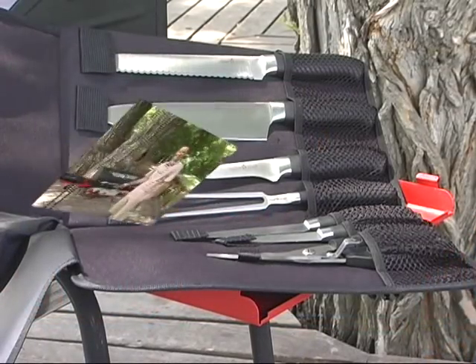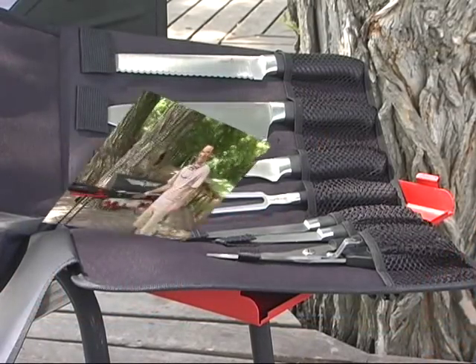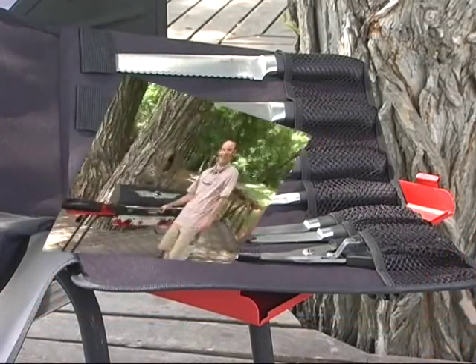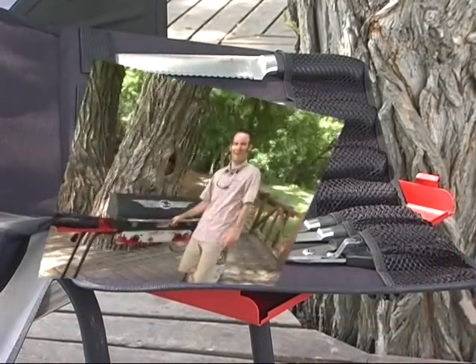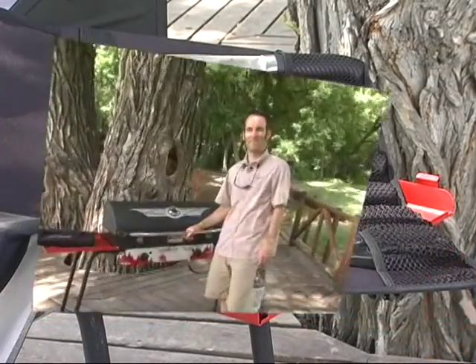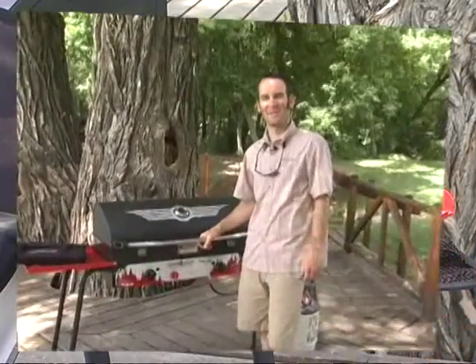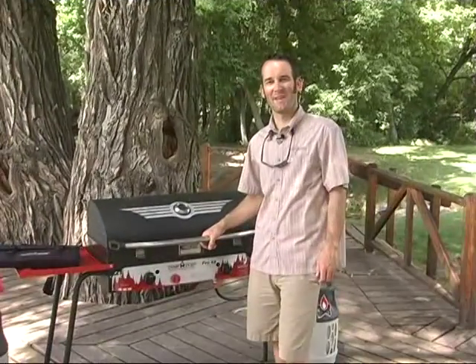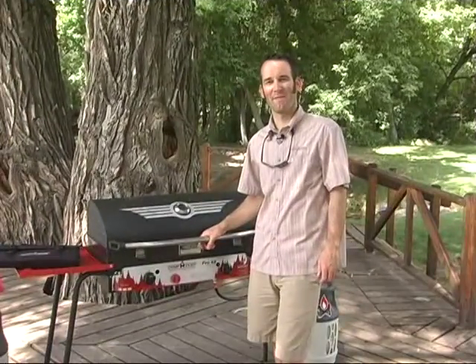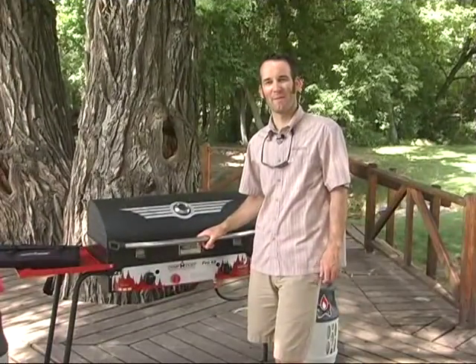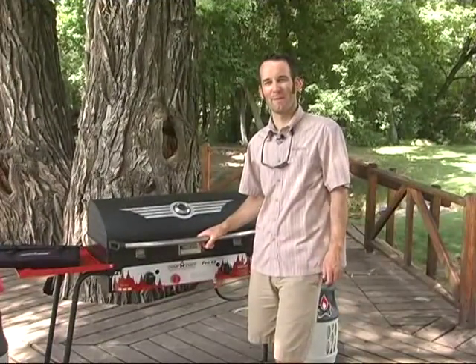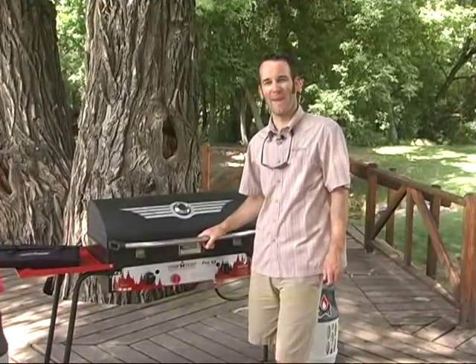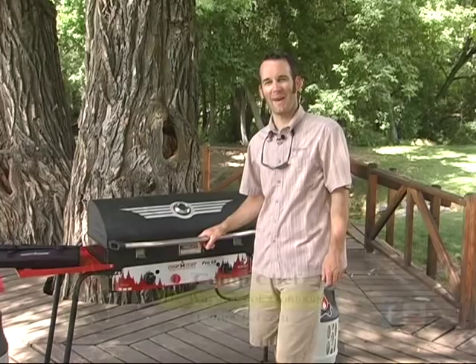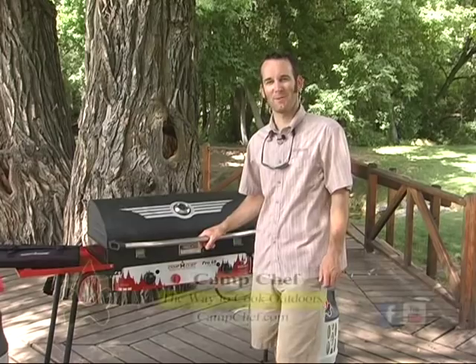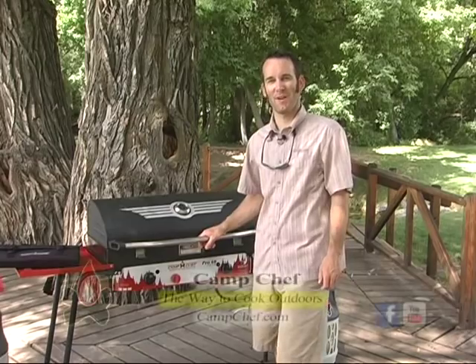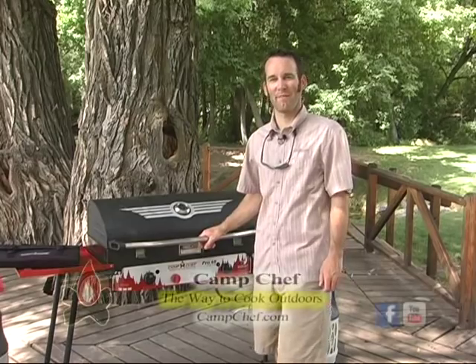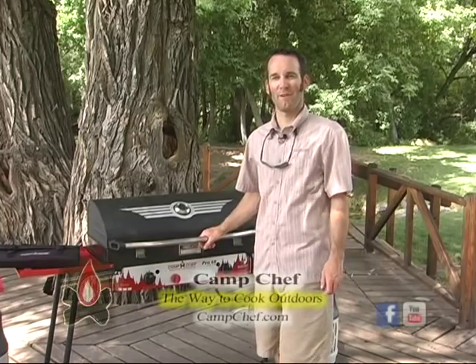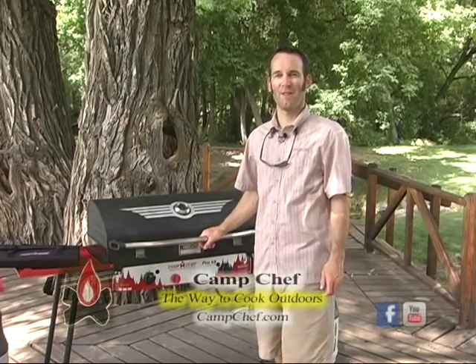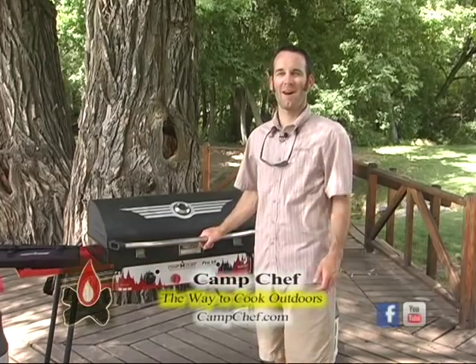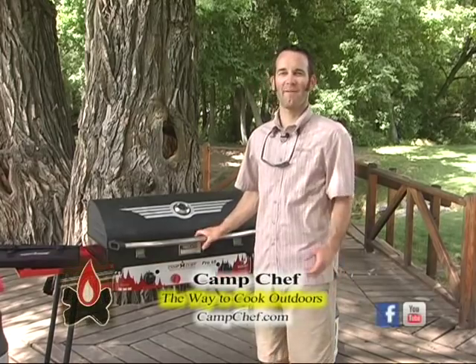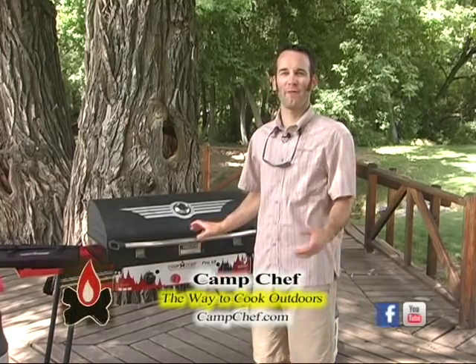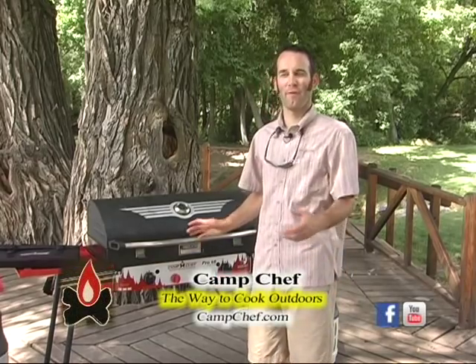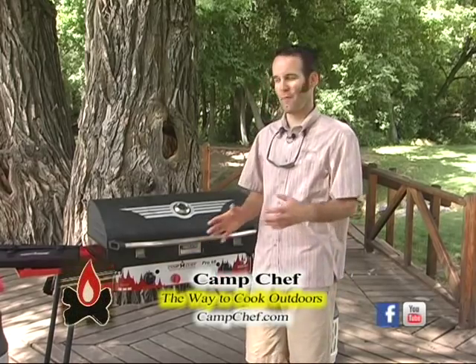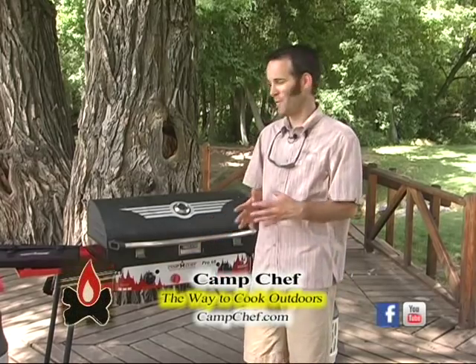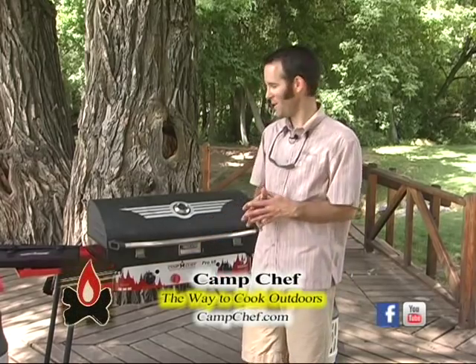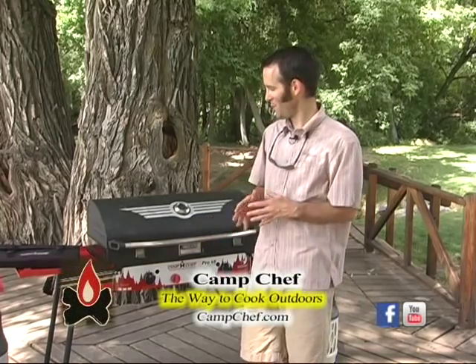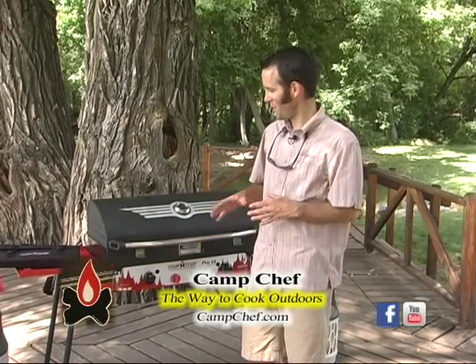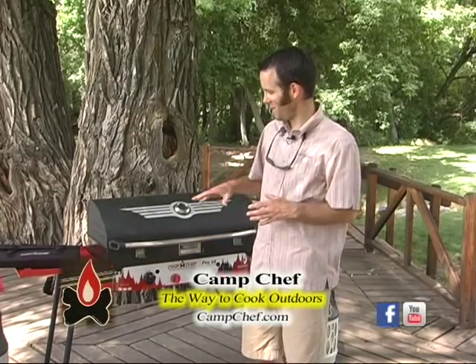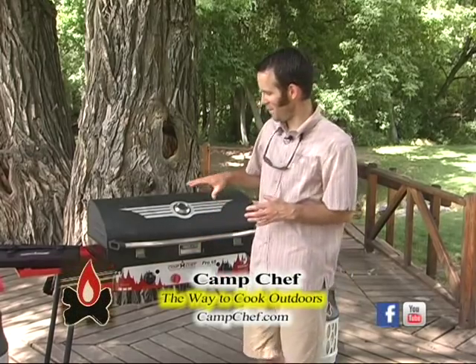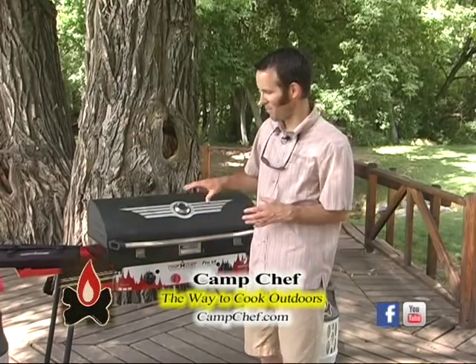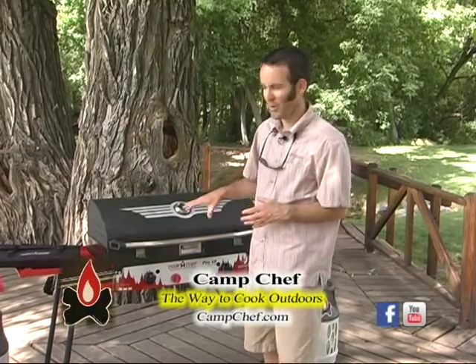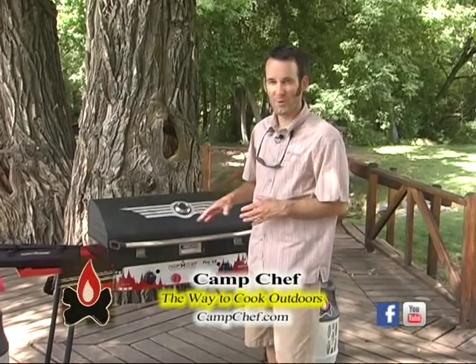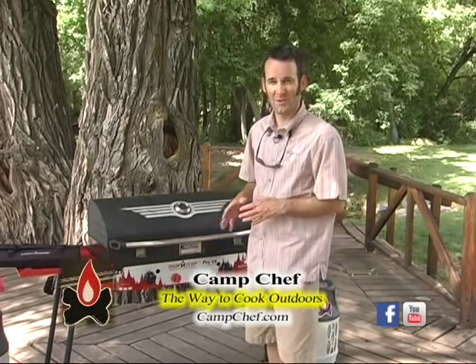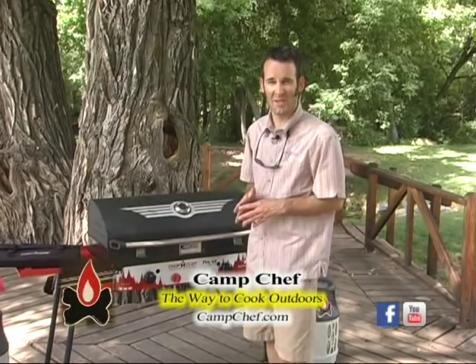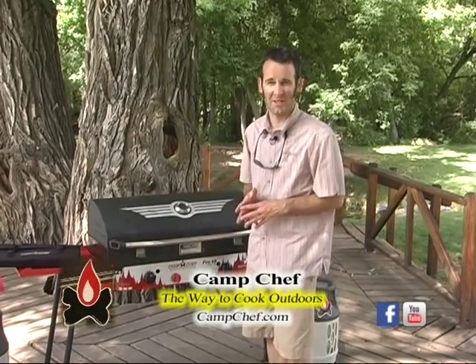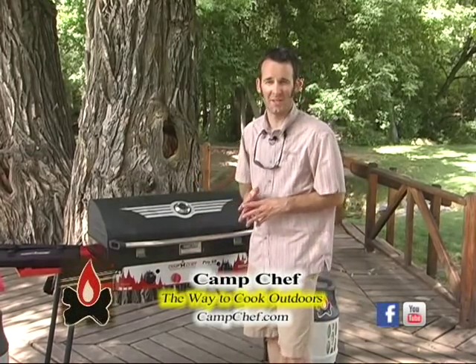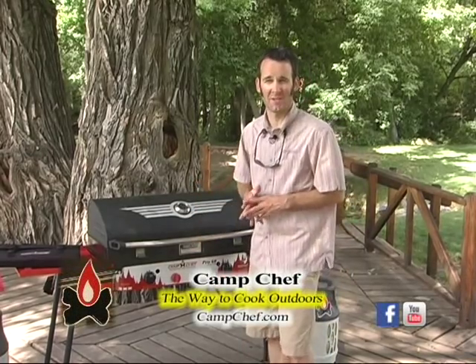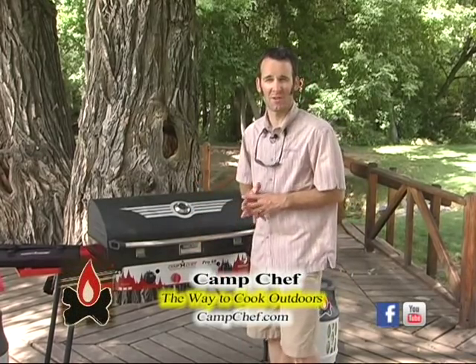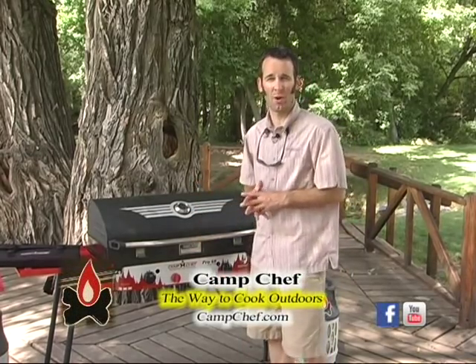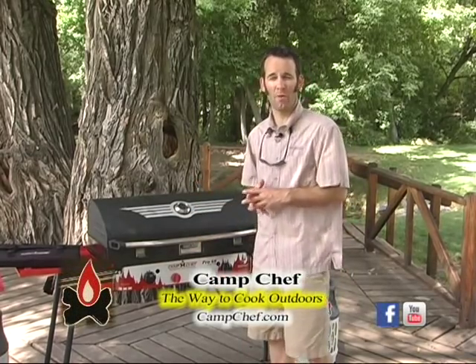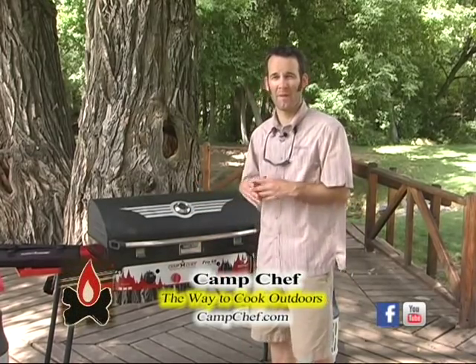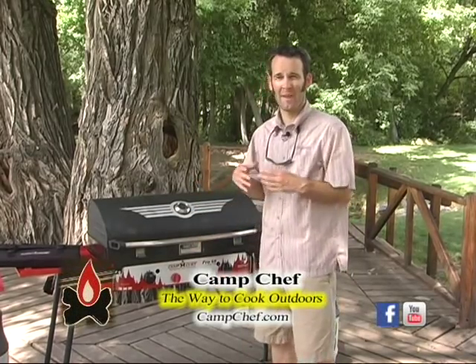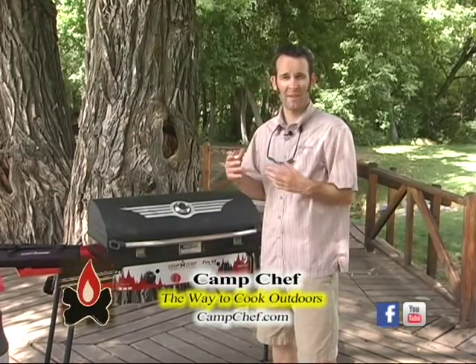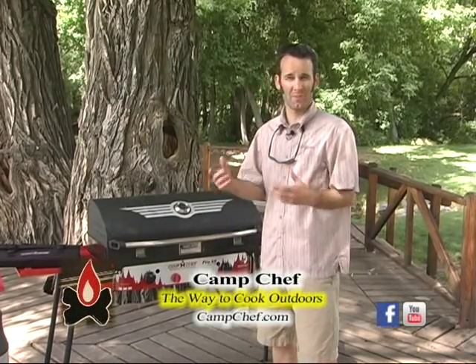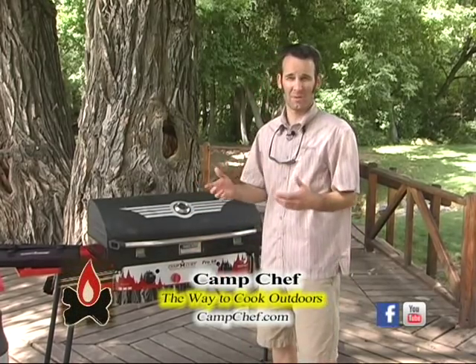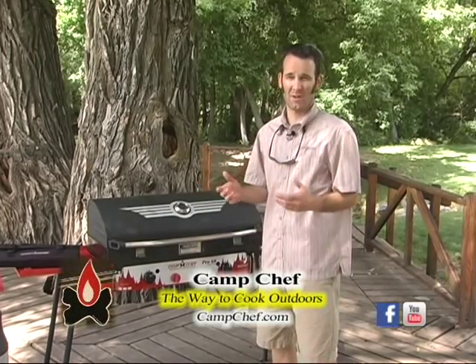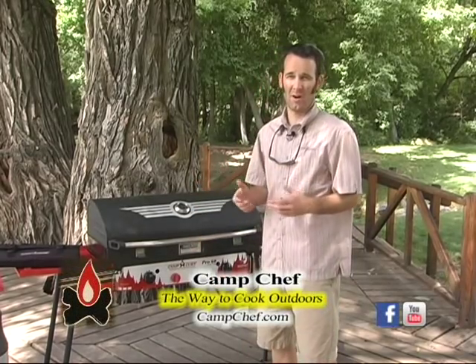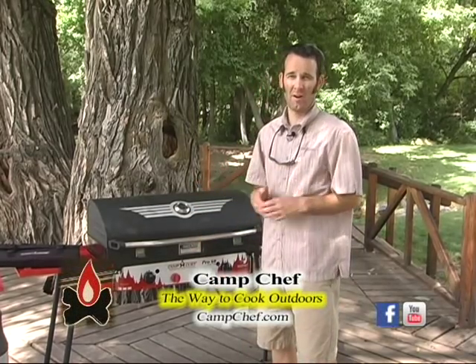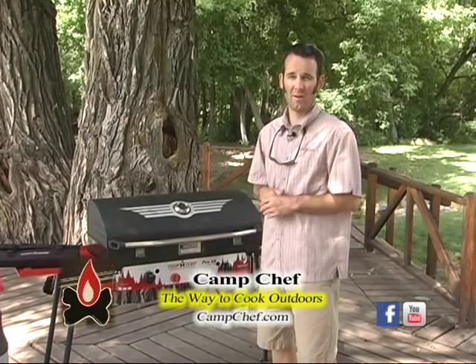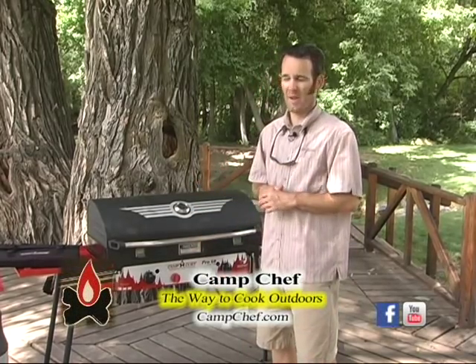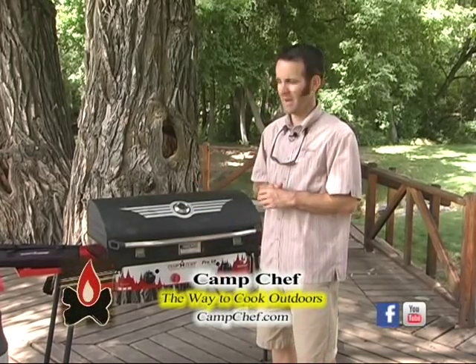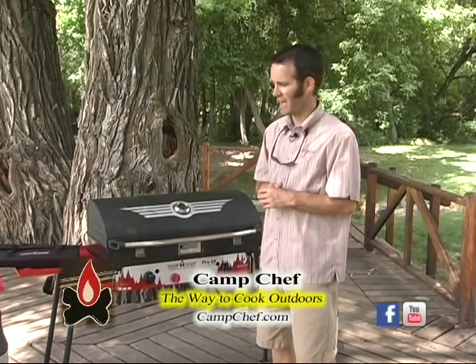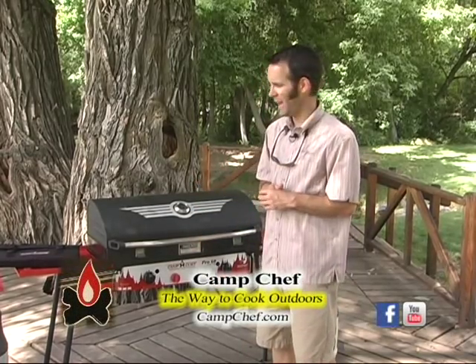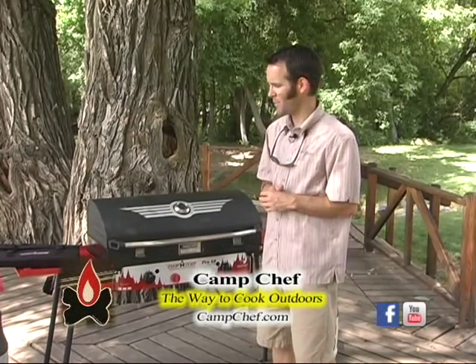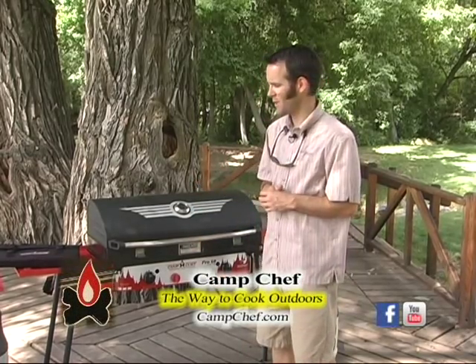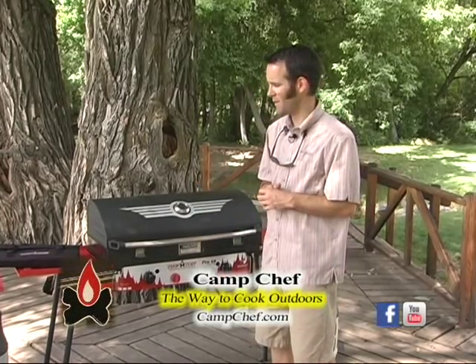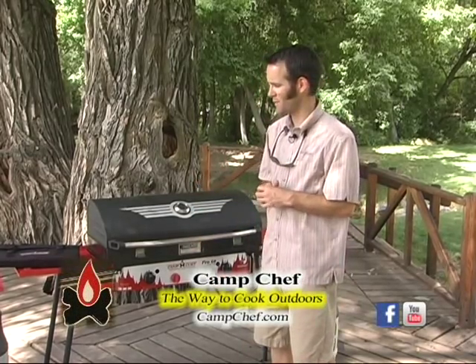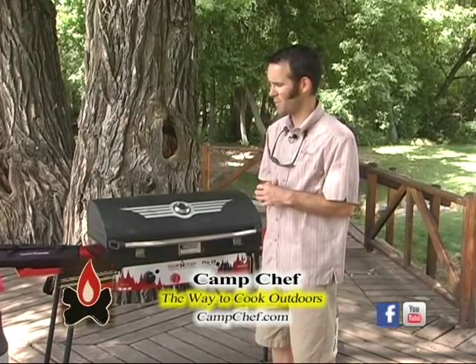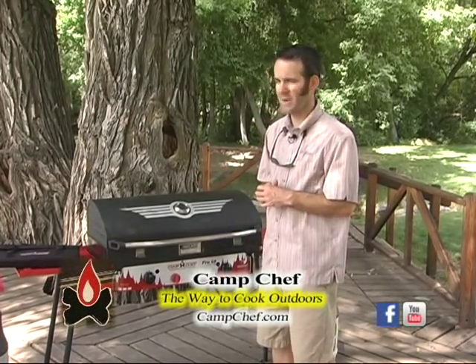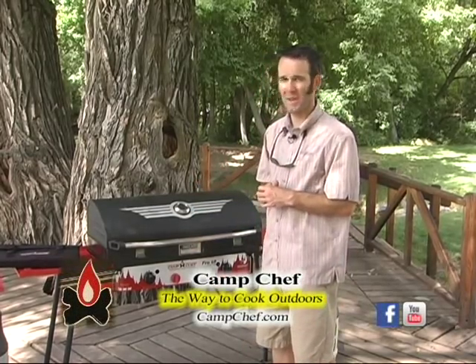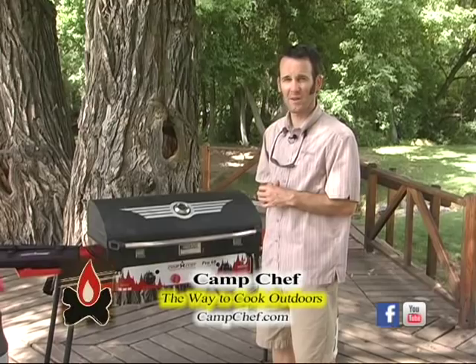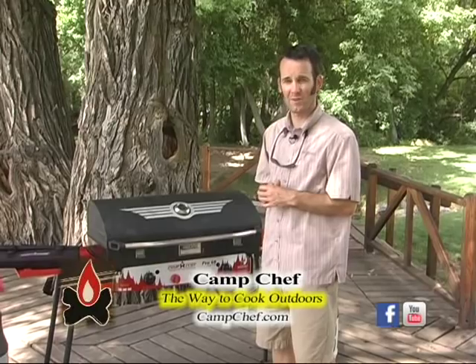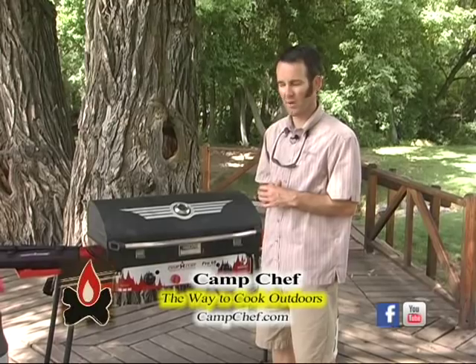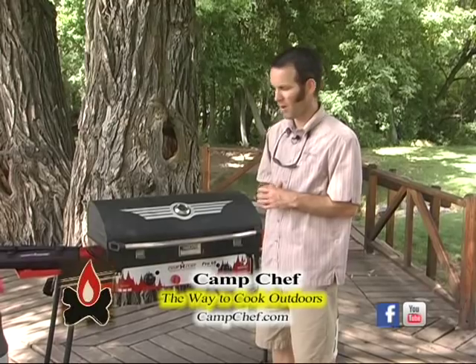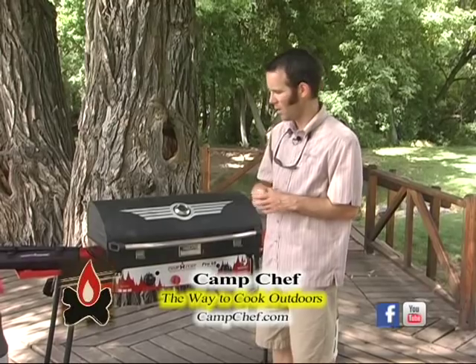Hi, I'm Steve from Camp Chef. A lot of you are familiar with the Pro 60 stove — it's what started Camp Chef so many years ago.